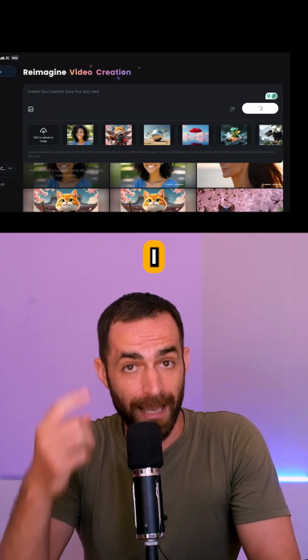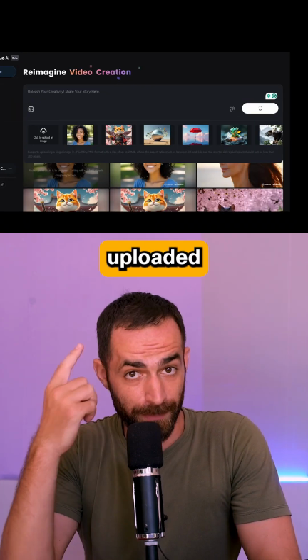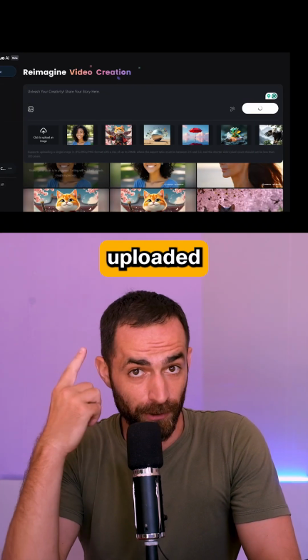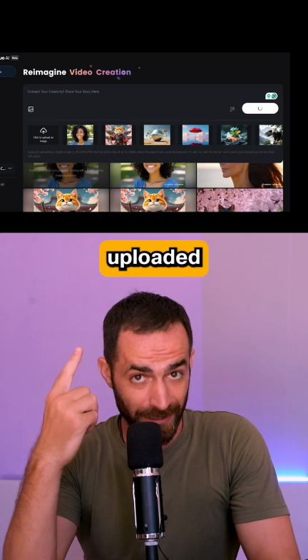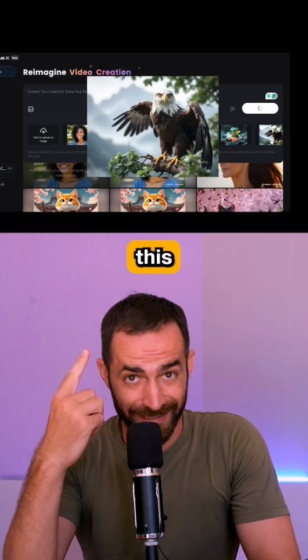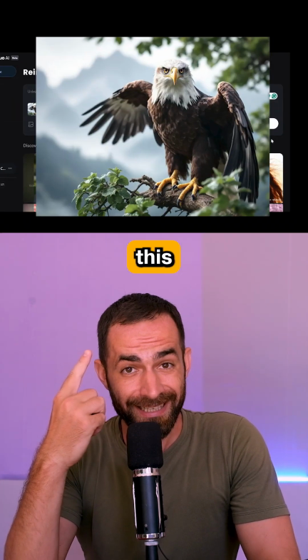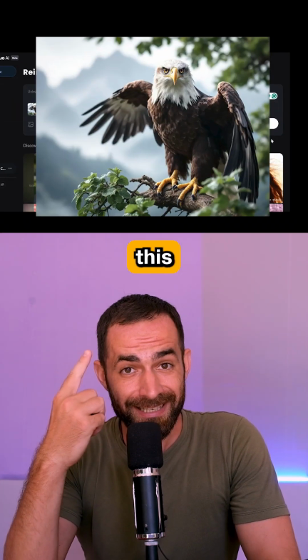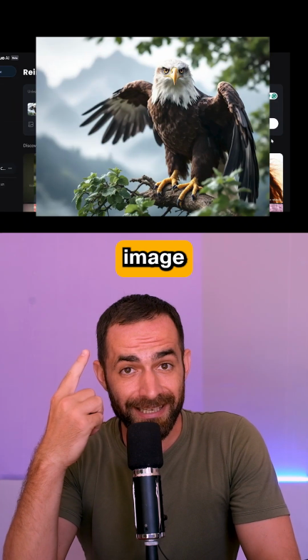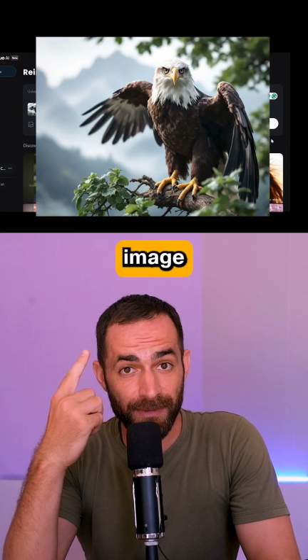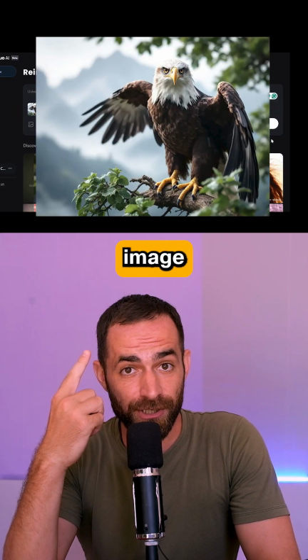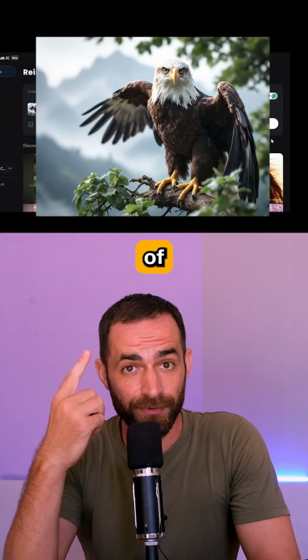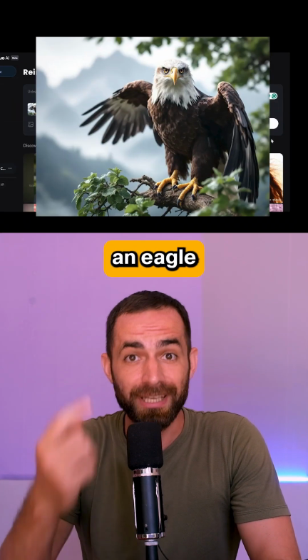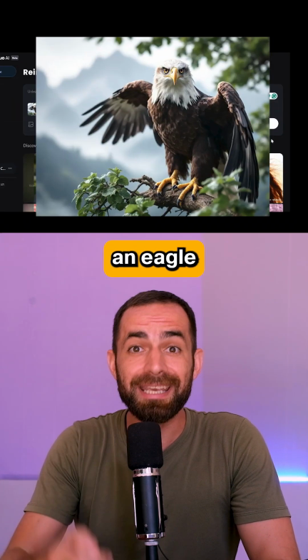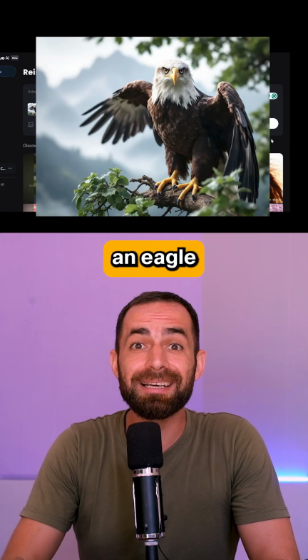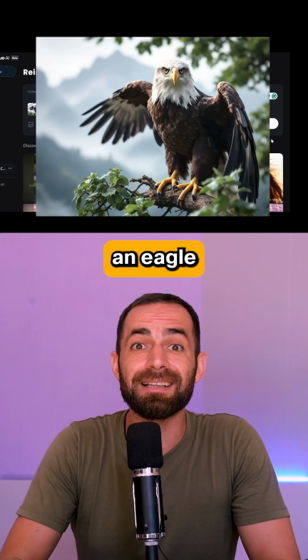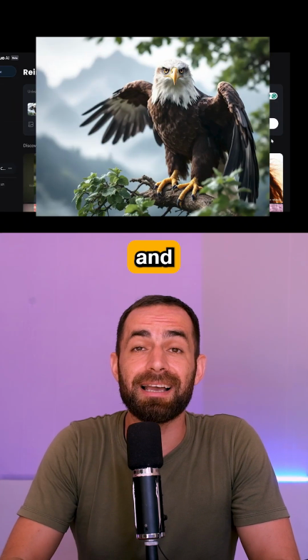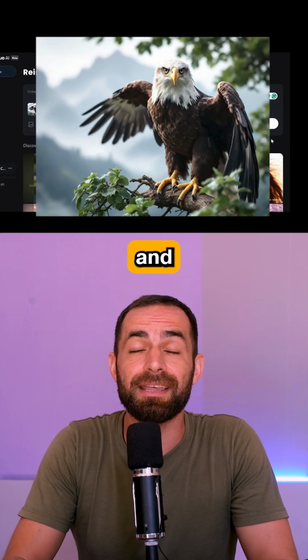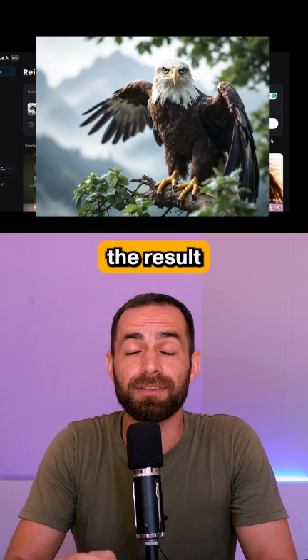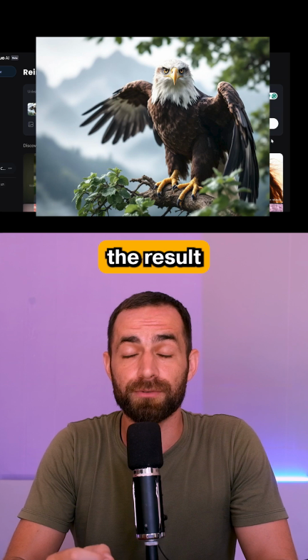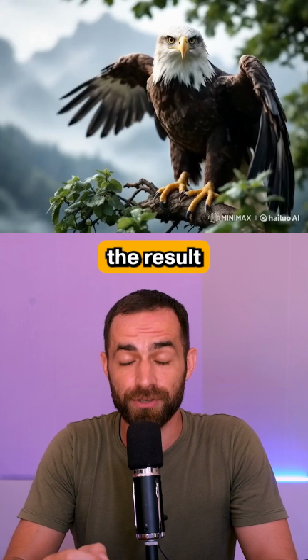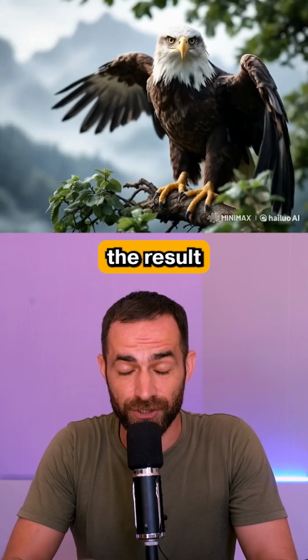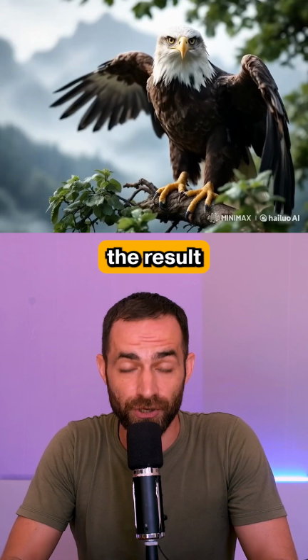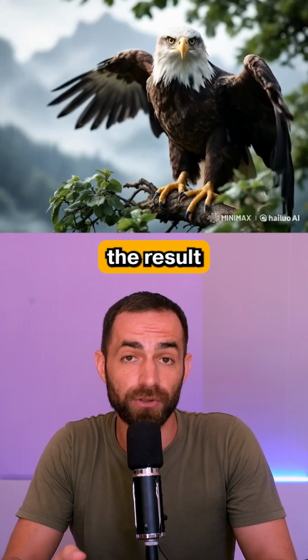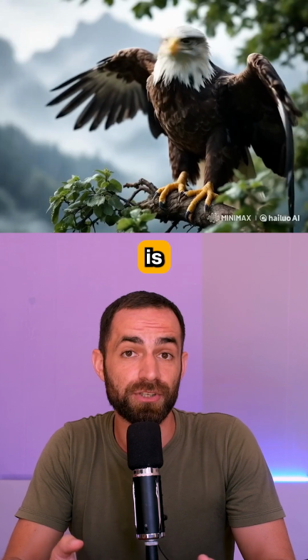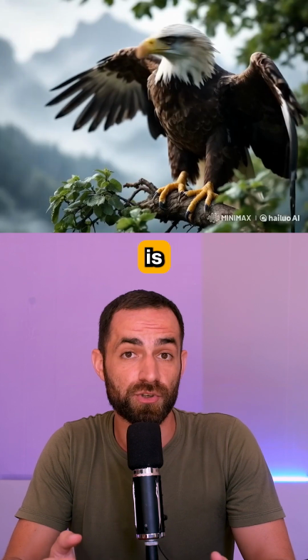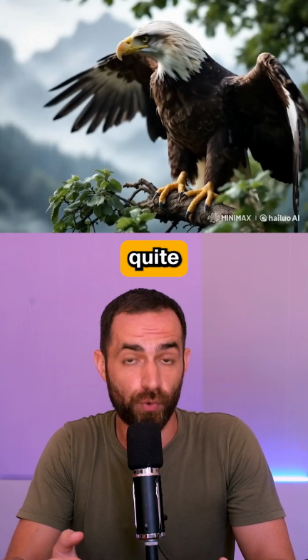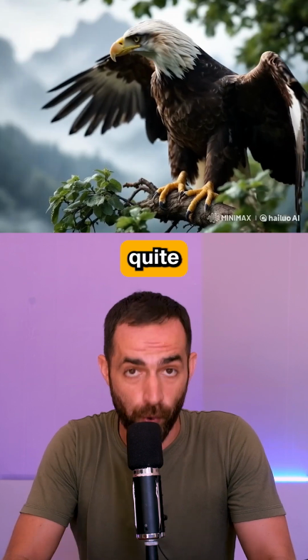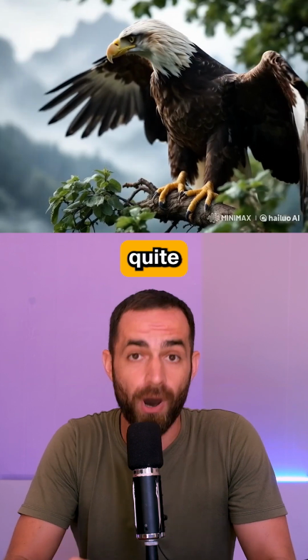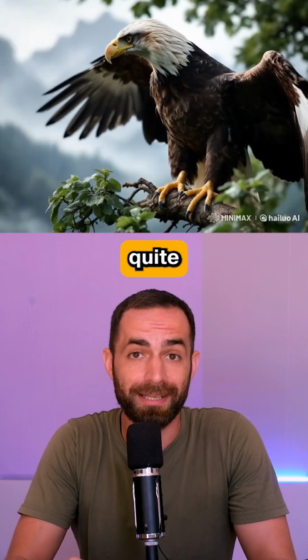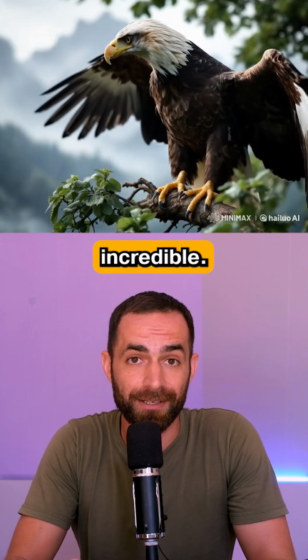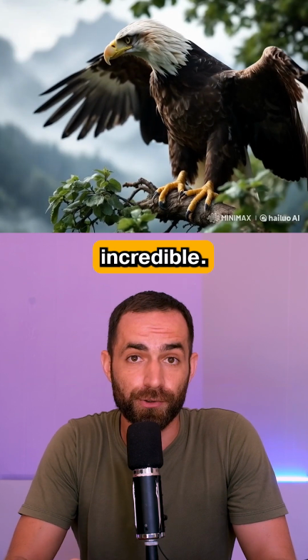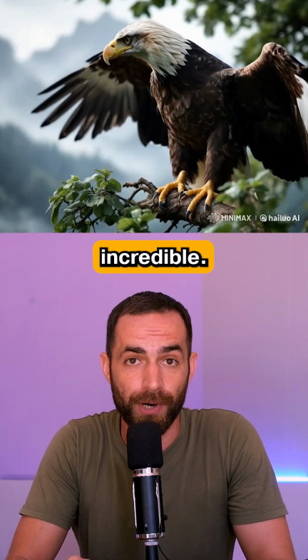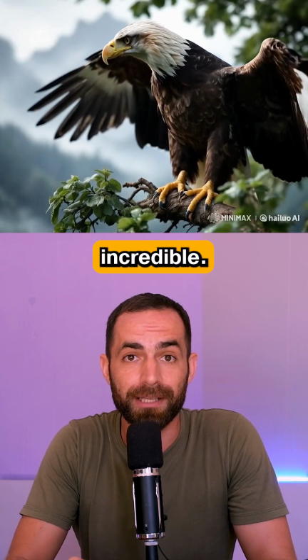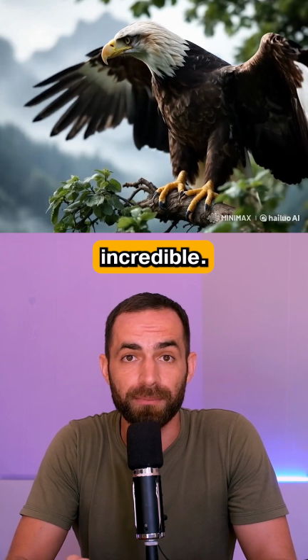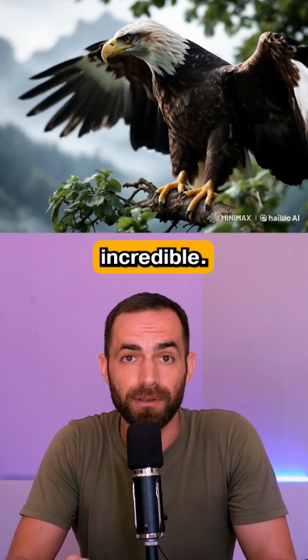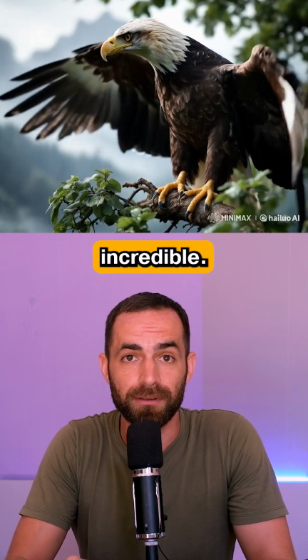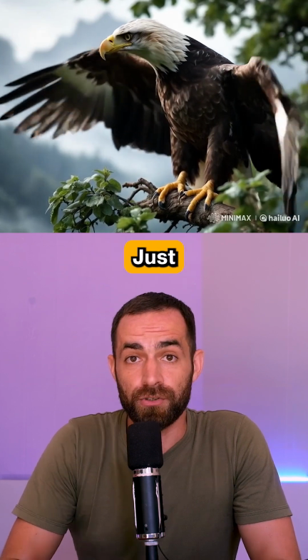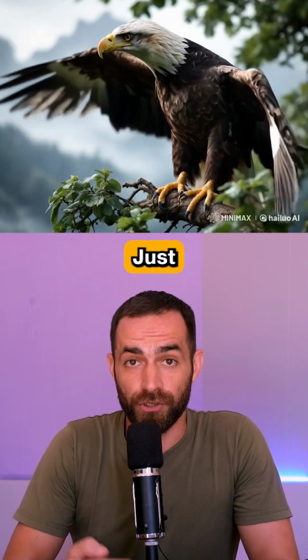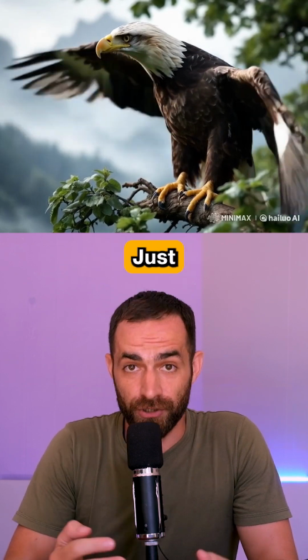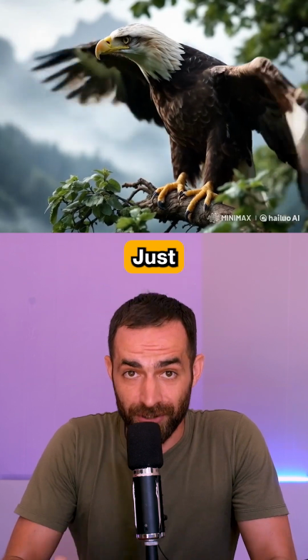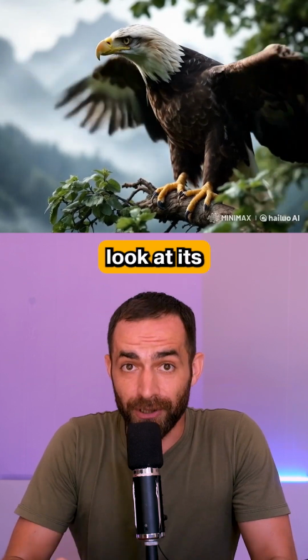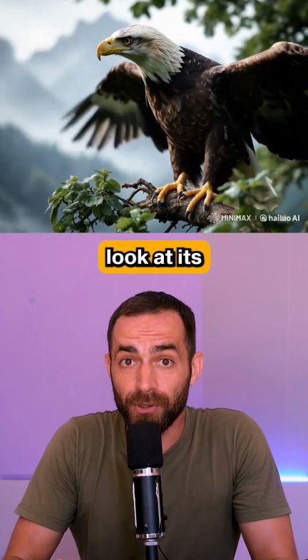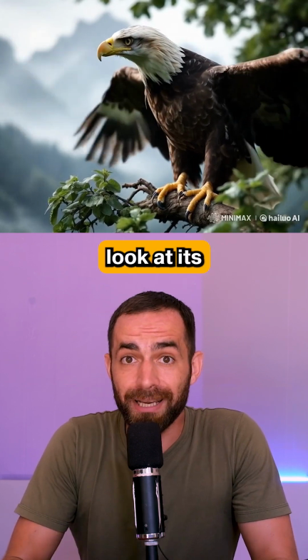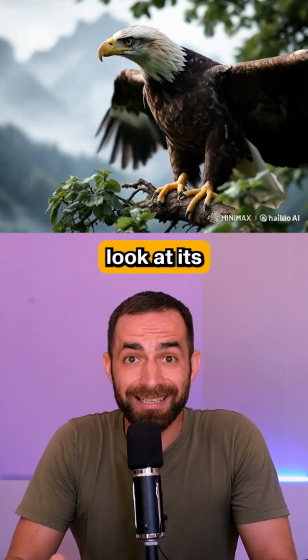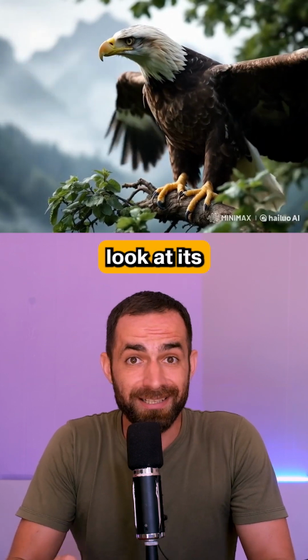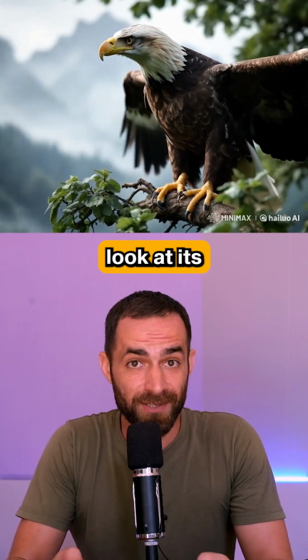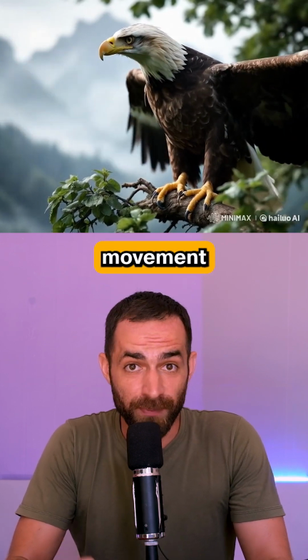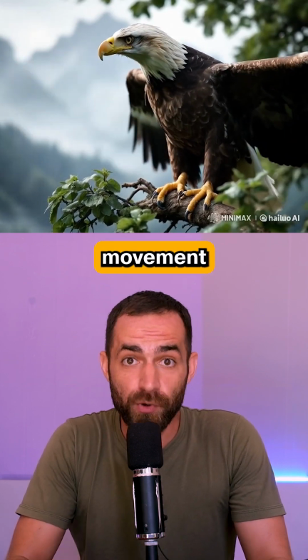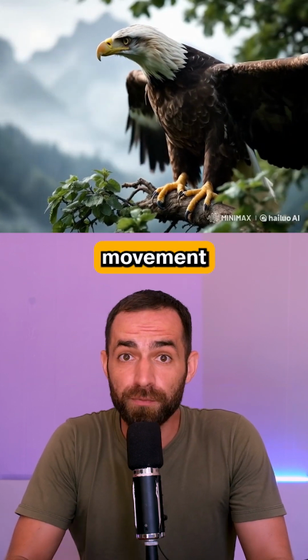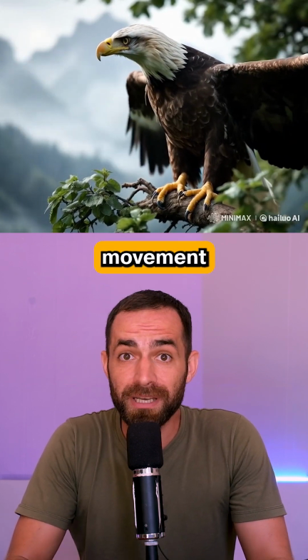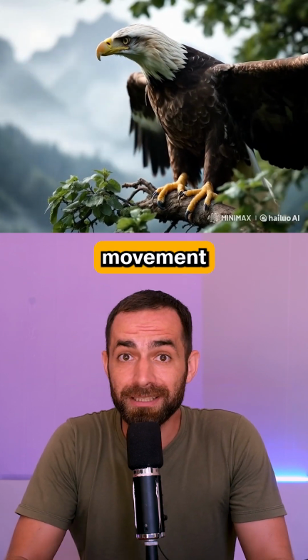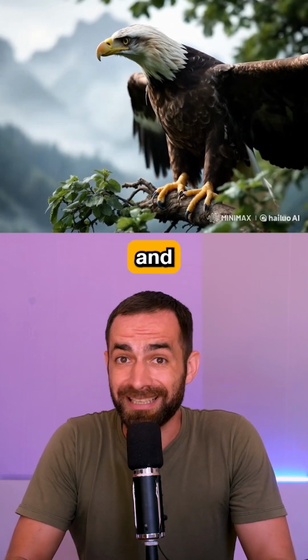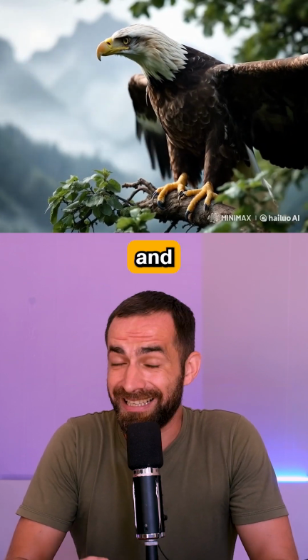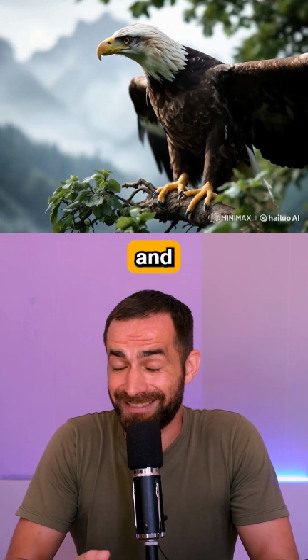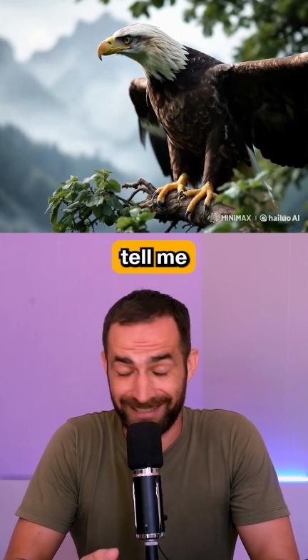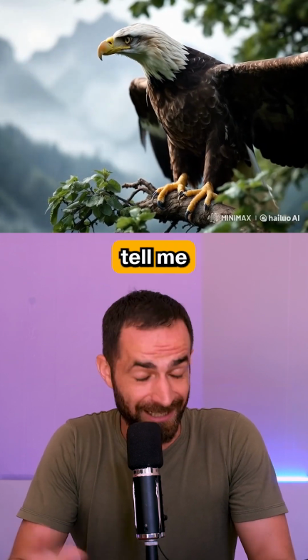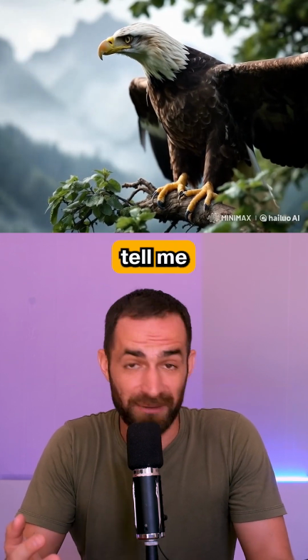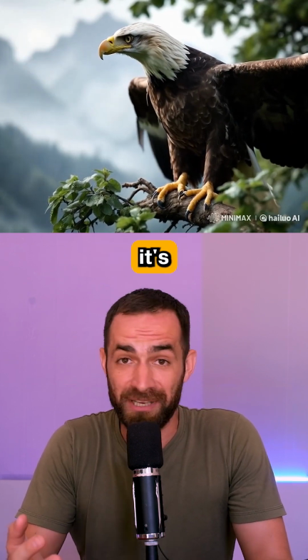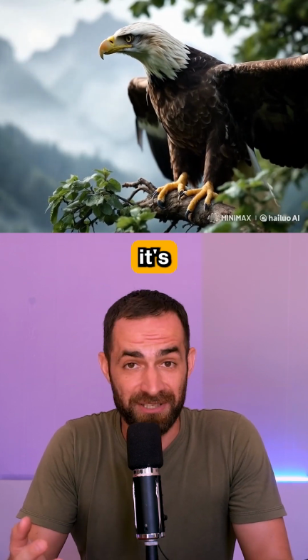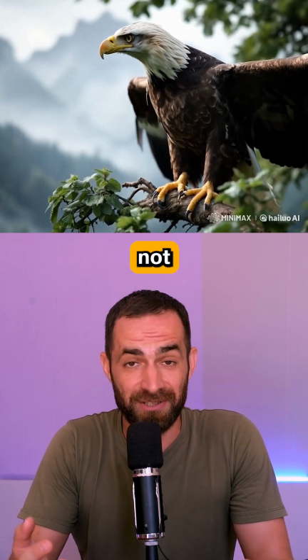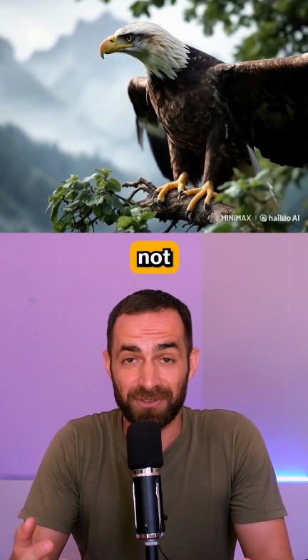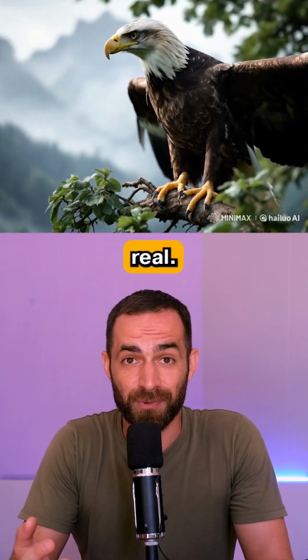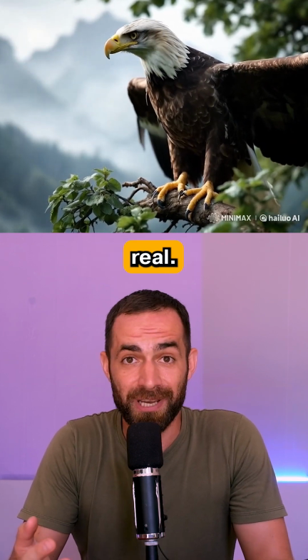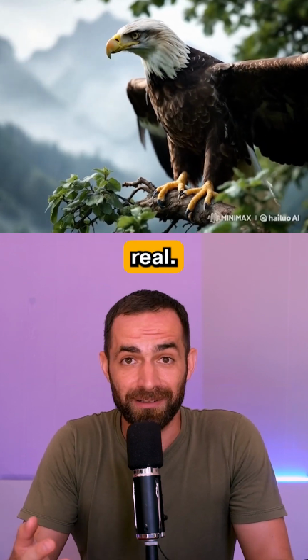I uploaded this image of an eagle and the result is quite incredible. Just look at its movement and tell me it's not real.